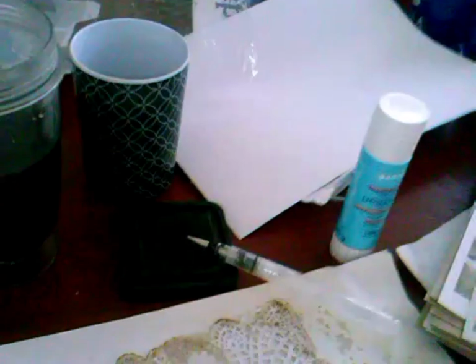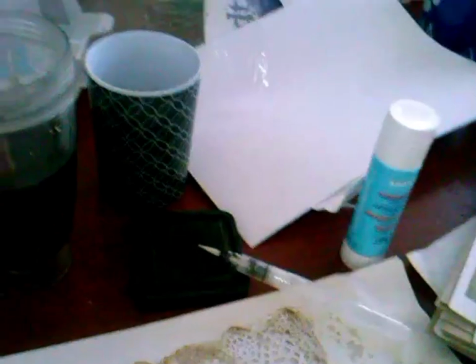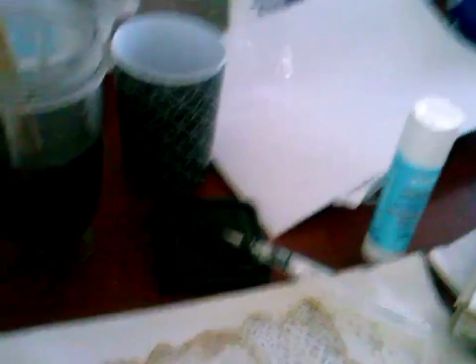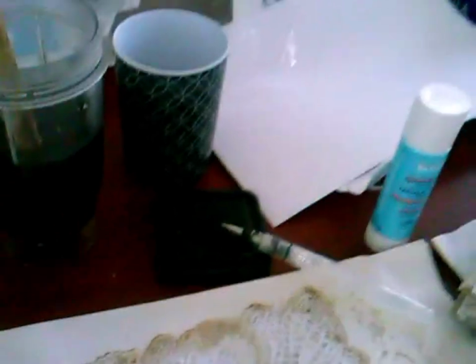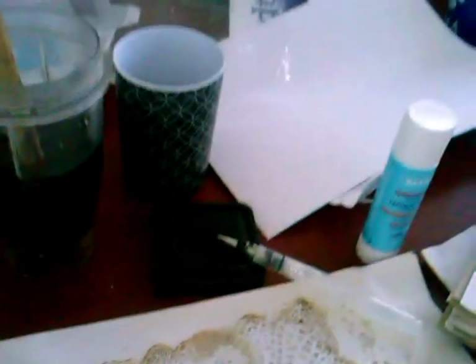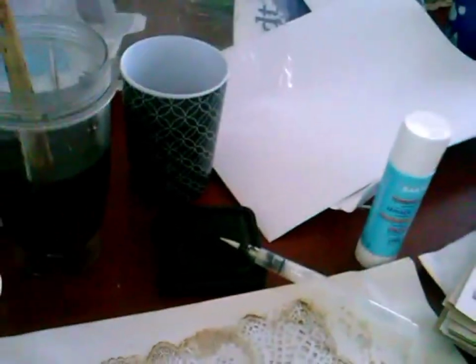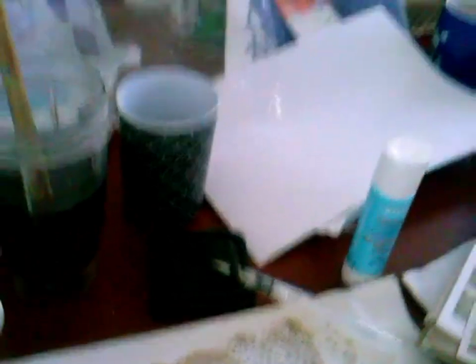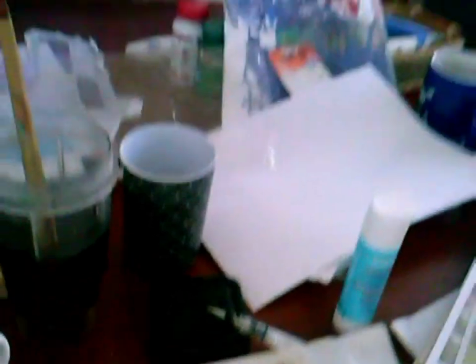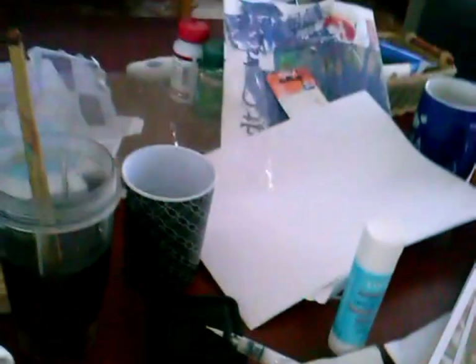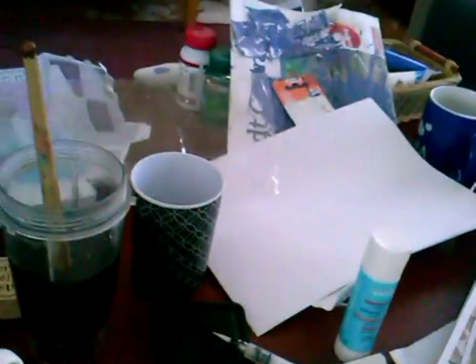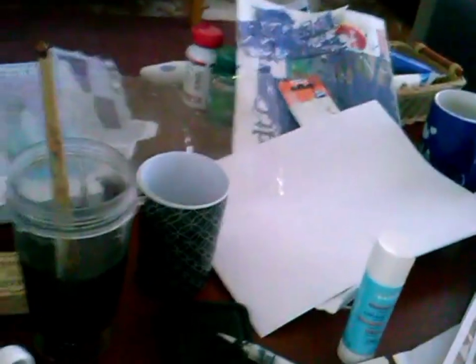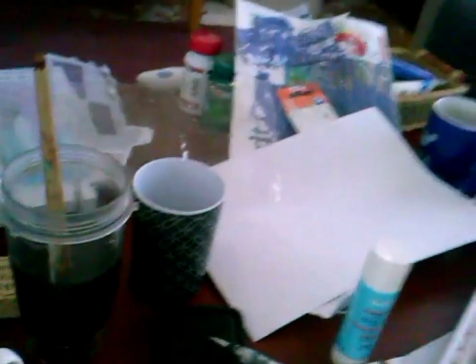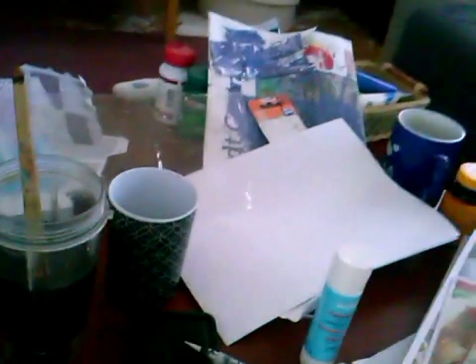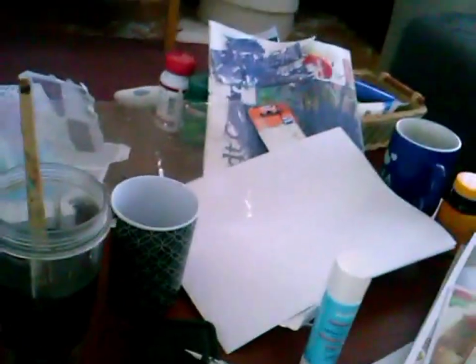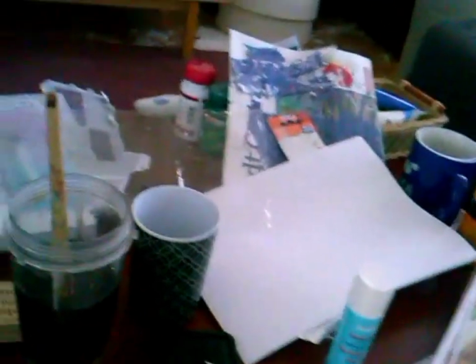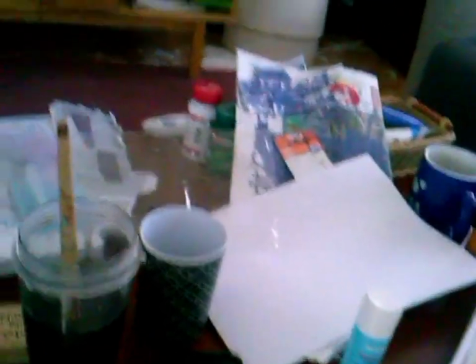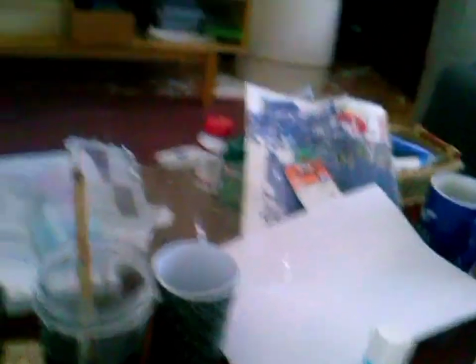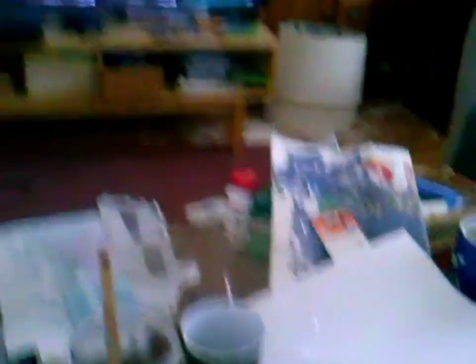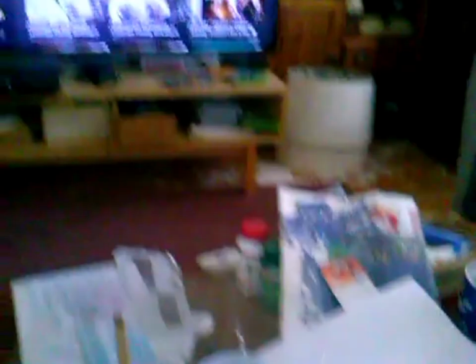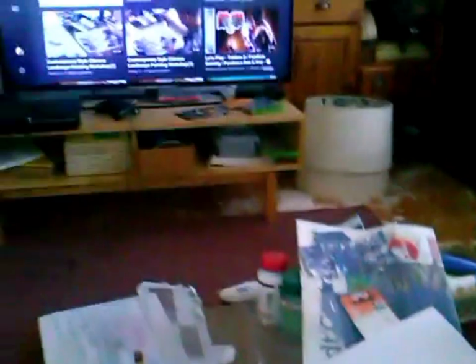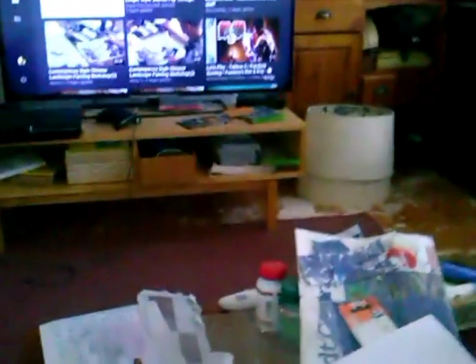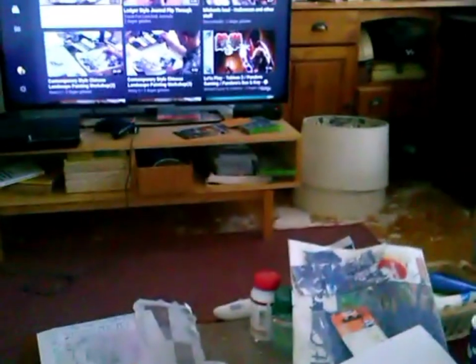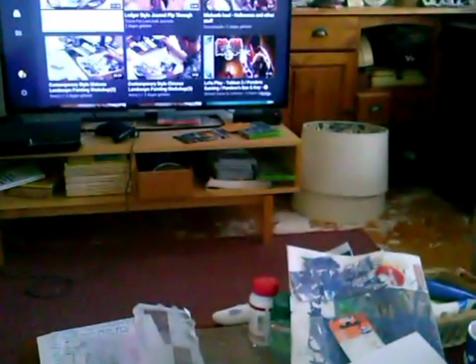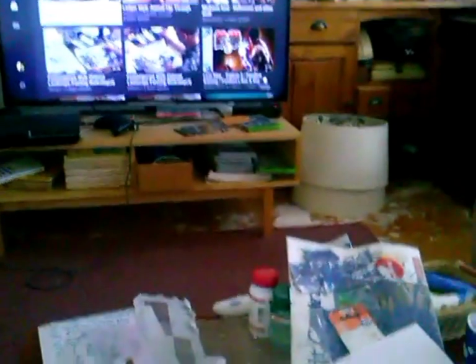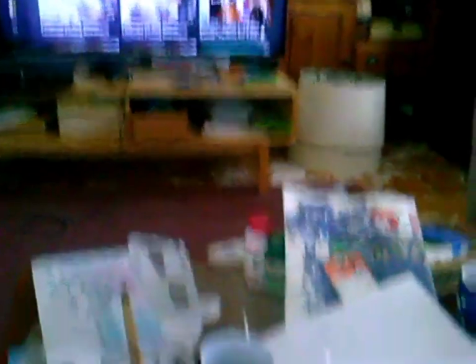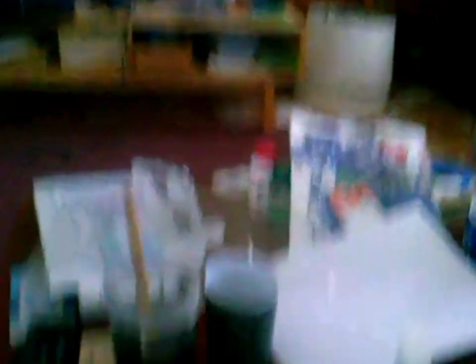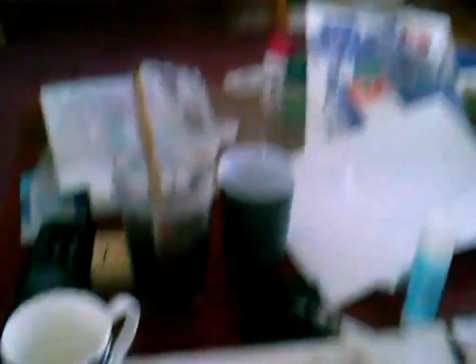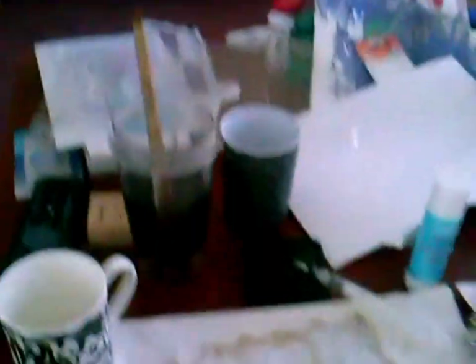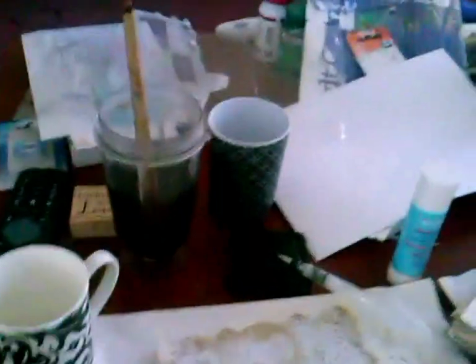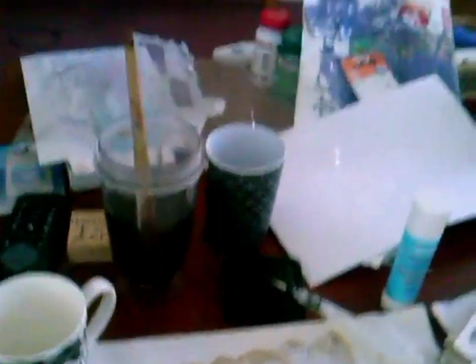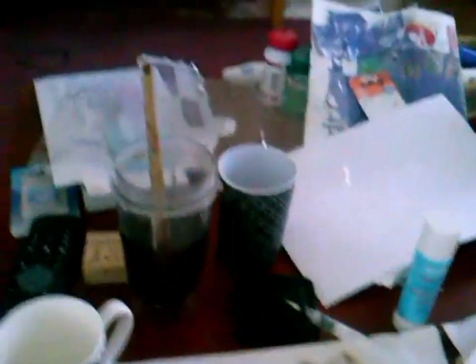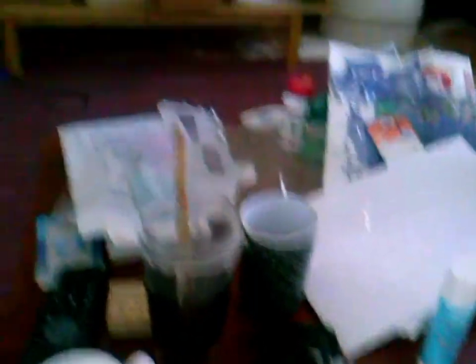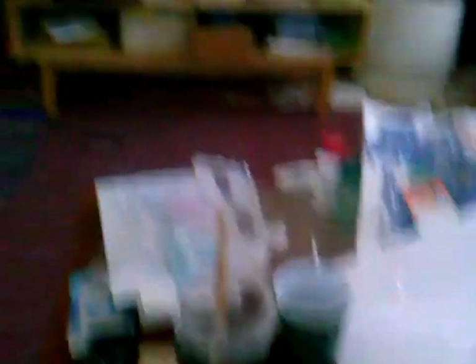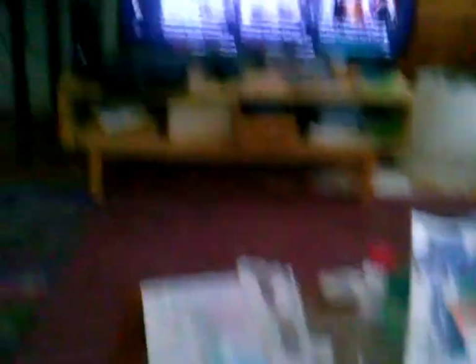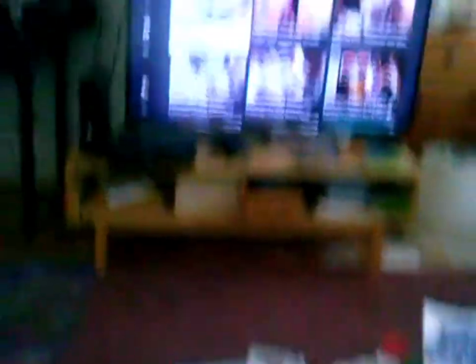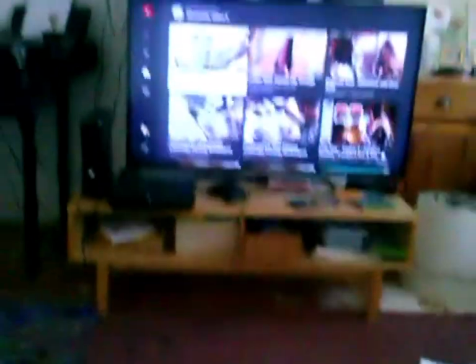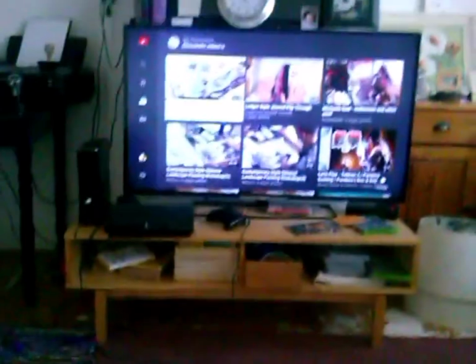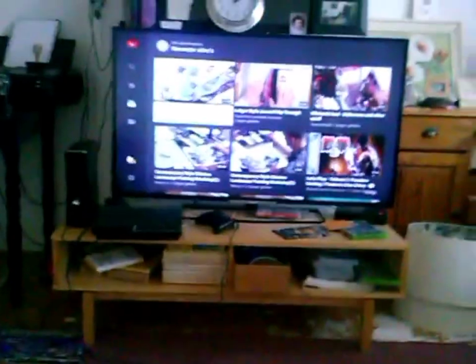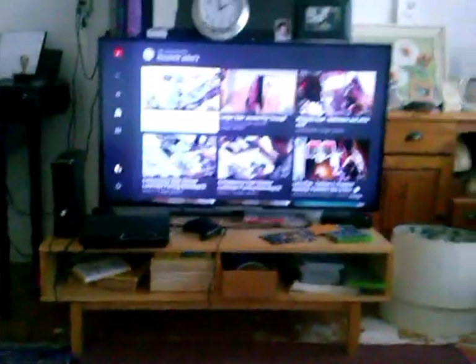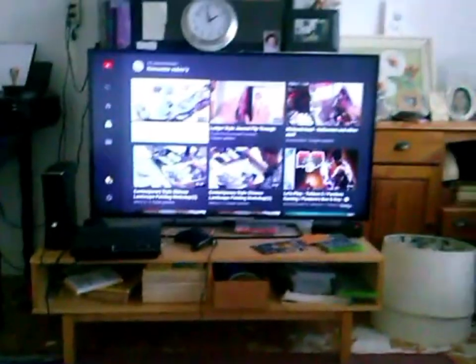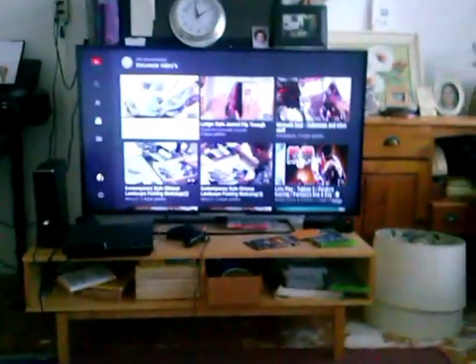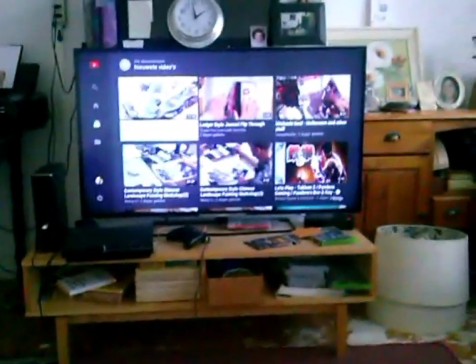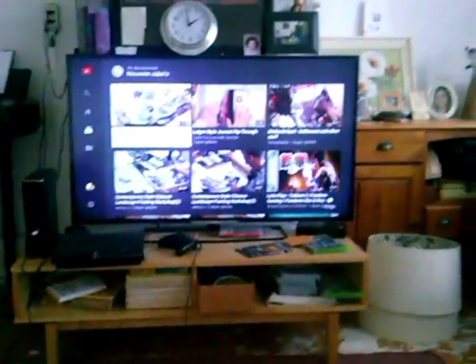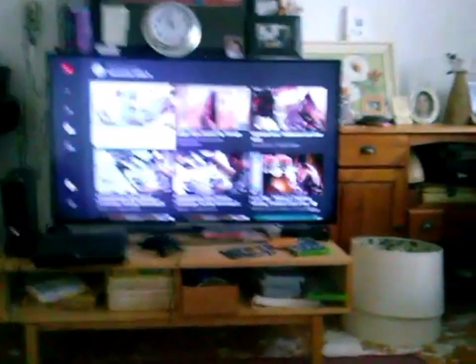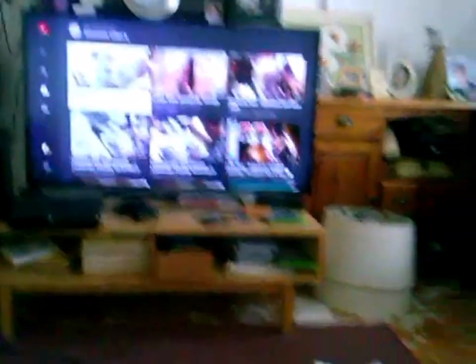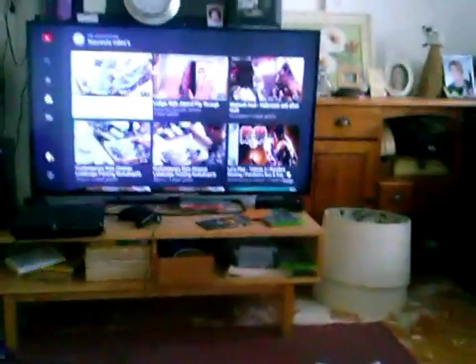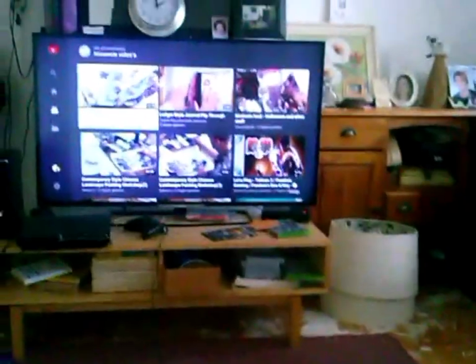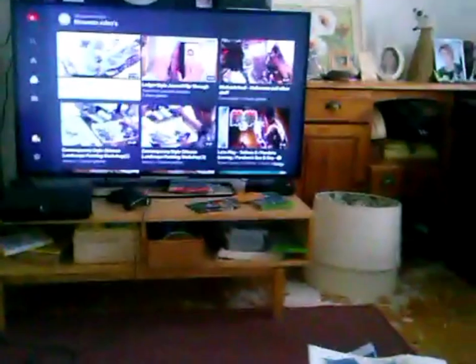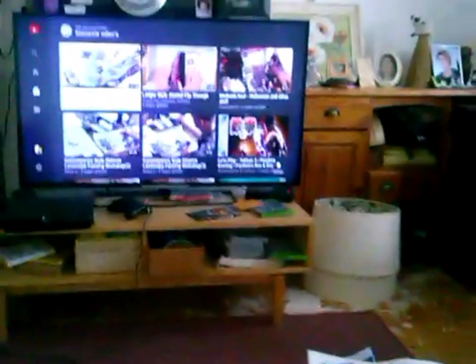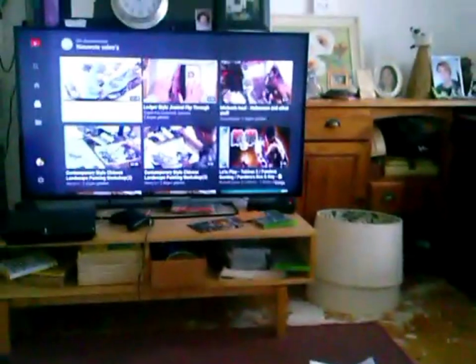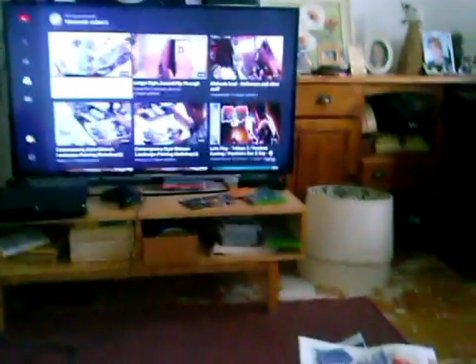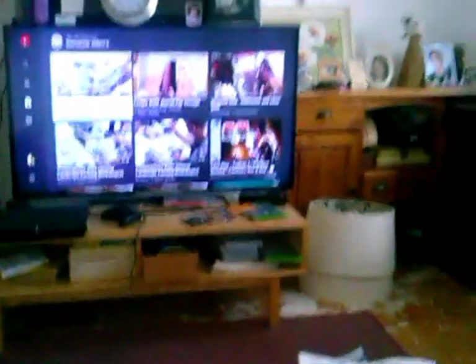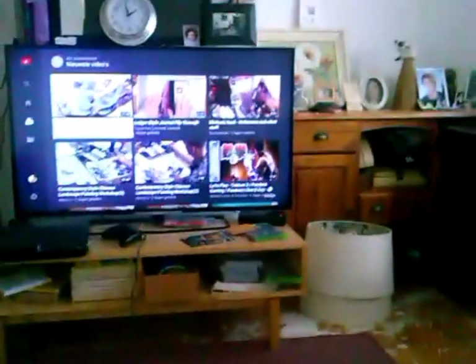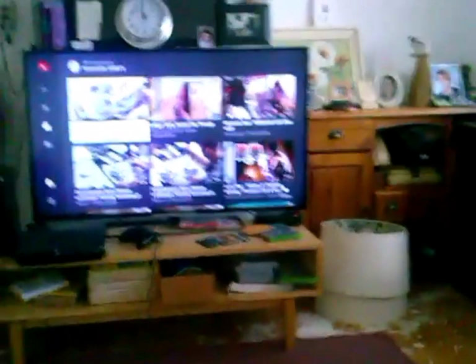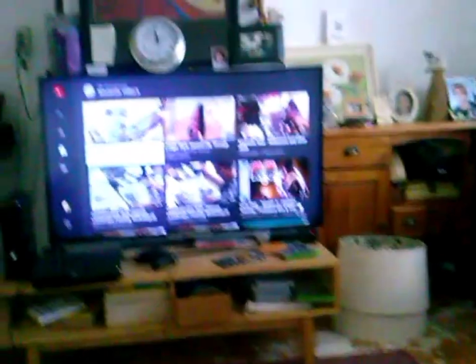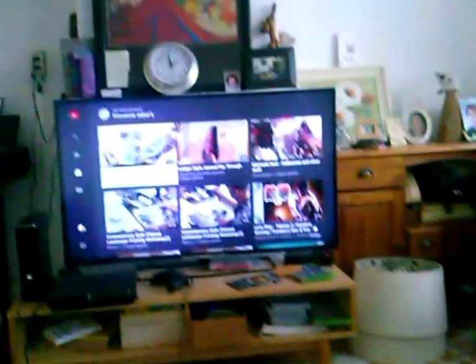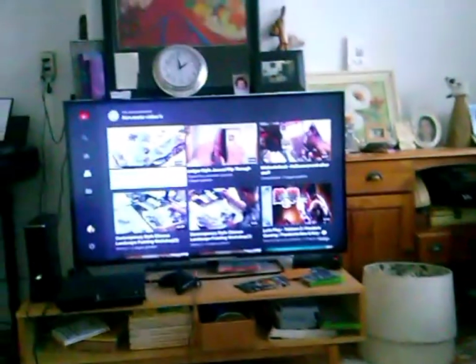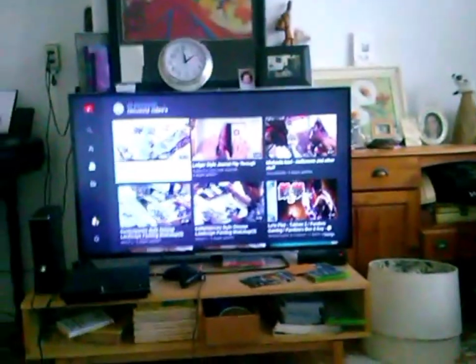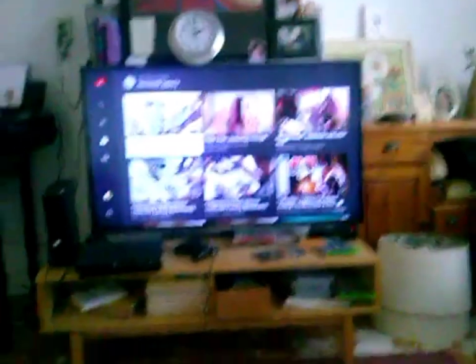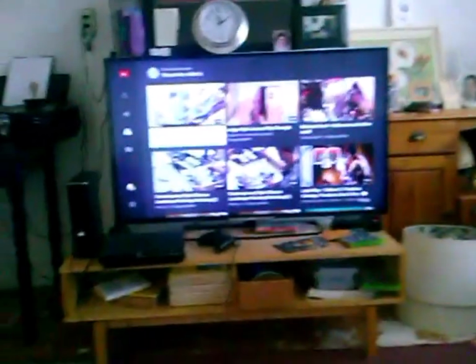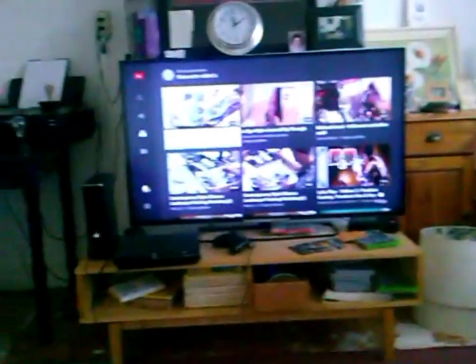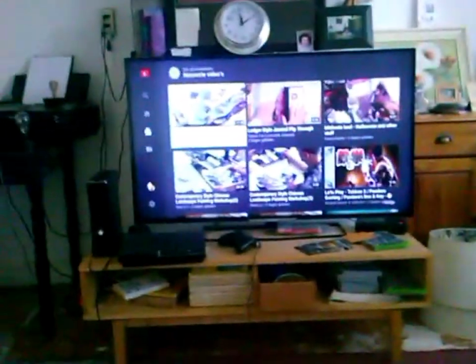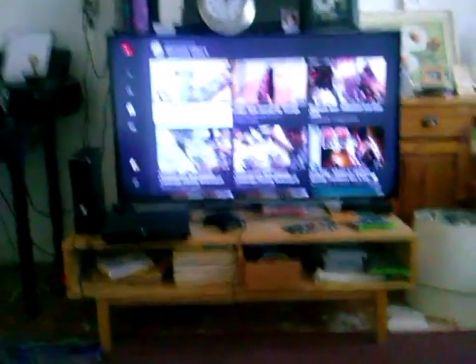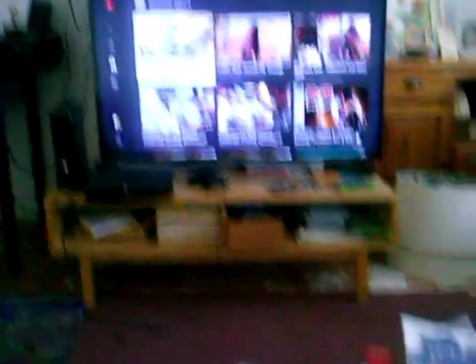I'm in my new living room. Look what I'm watching - the newest videos on YouTube.